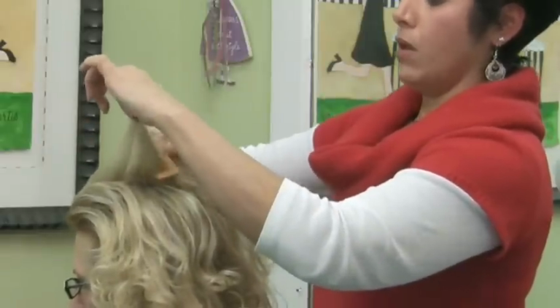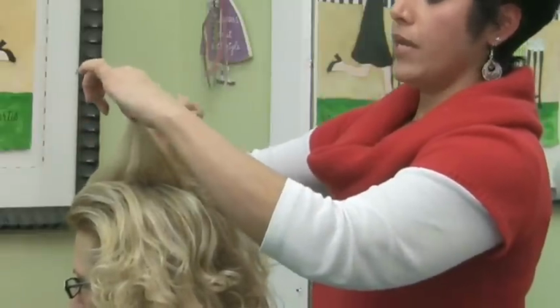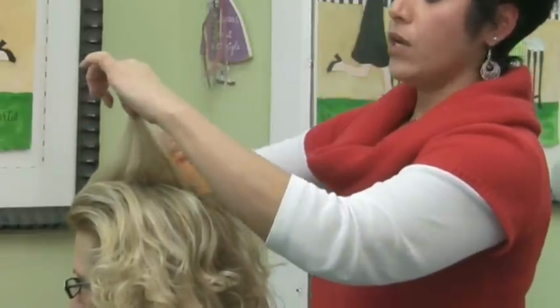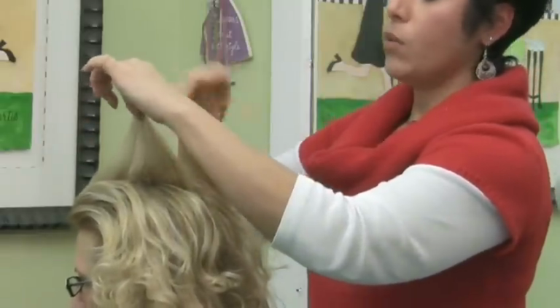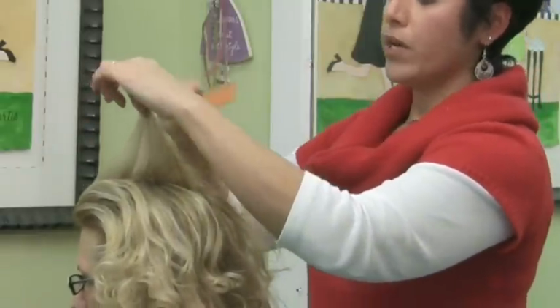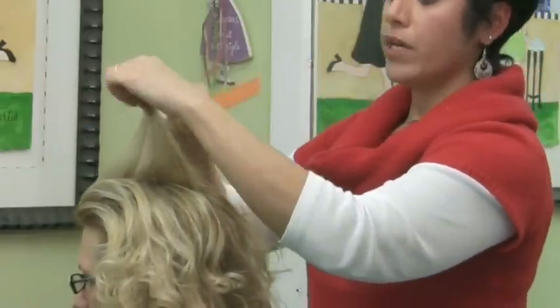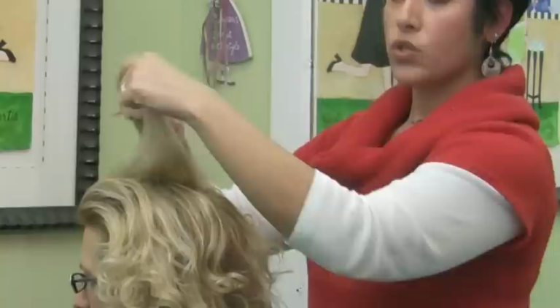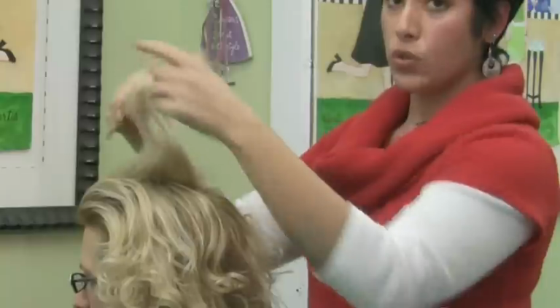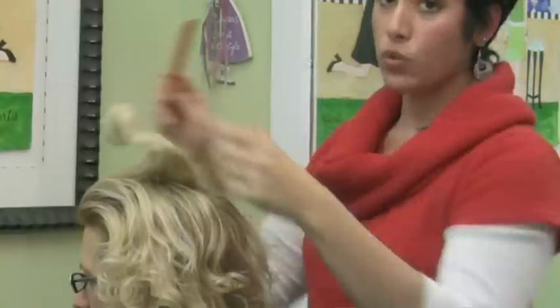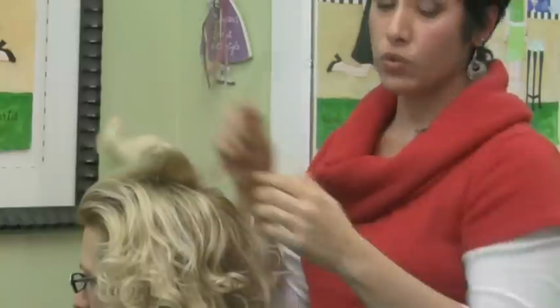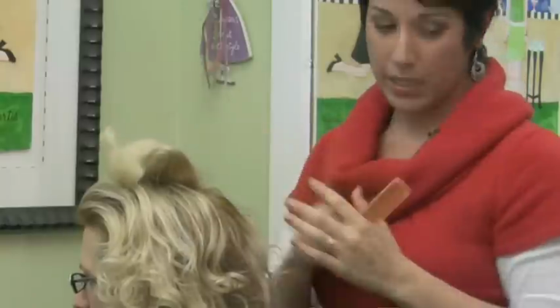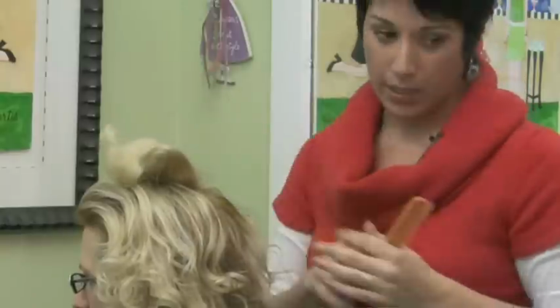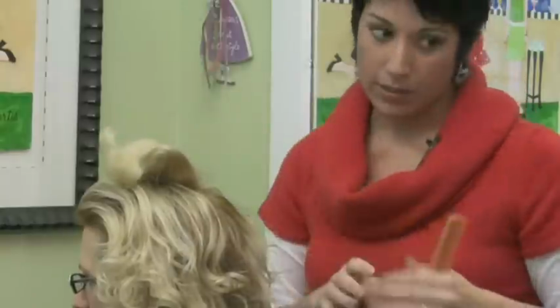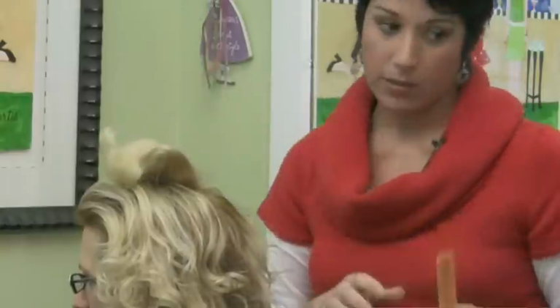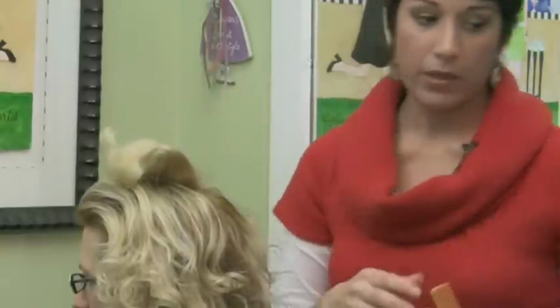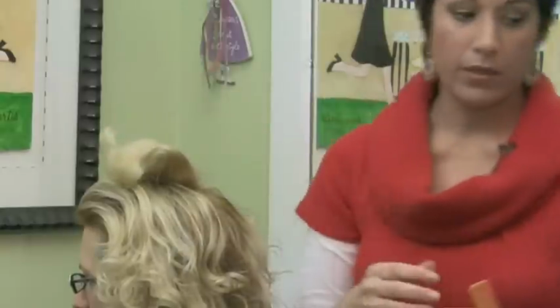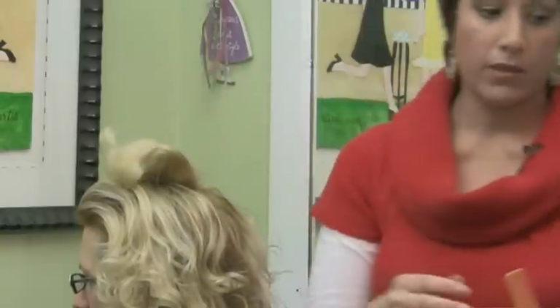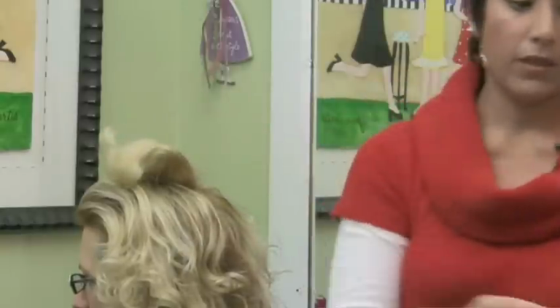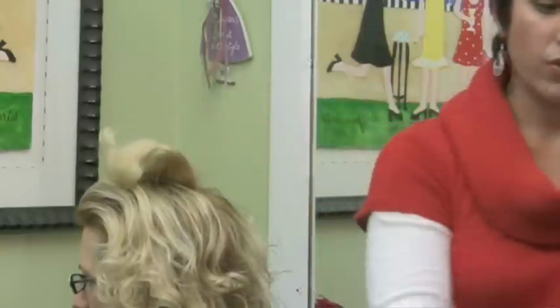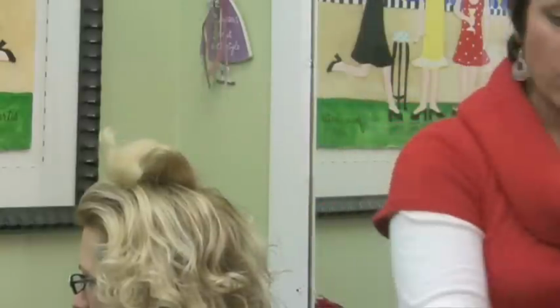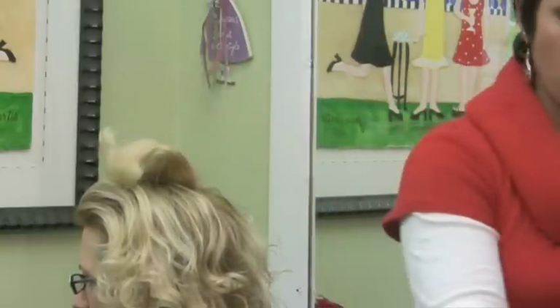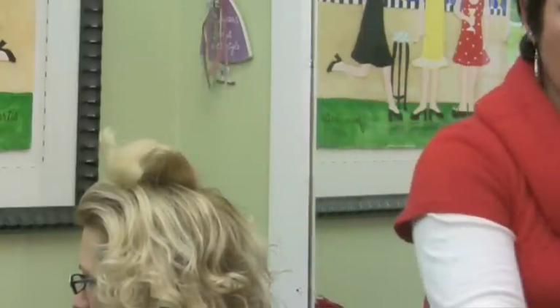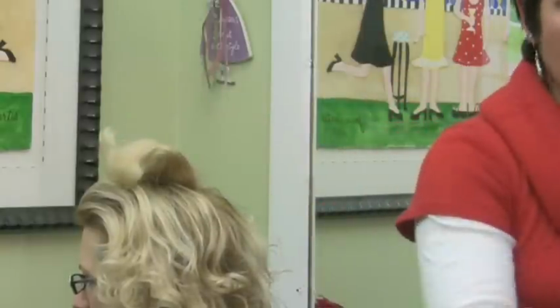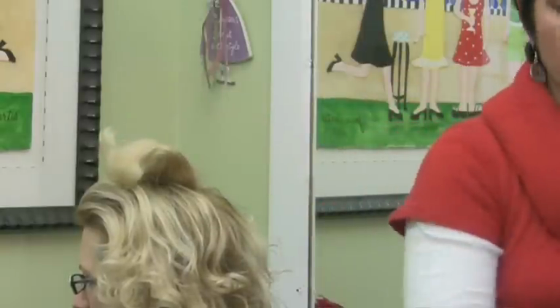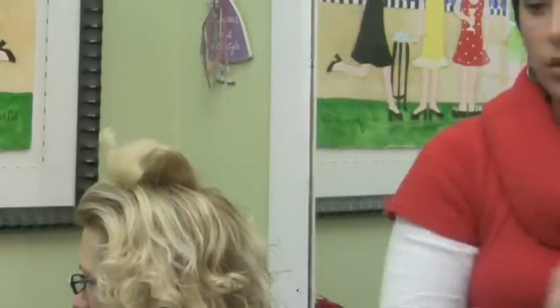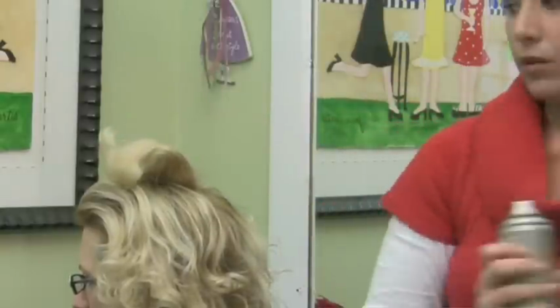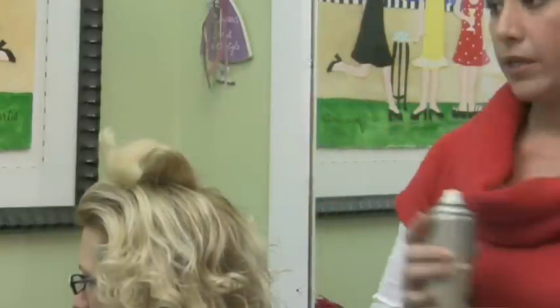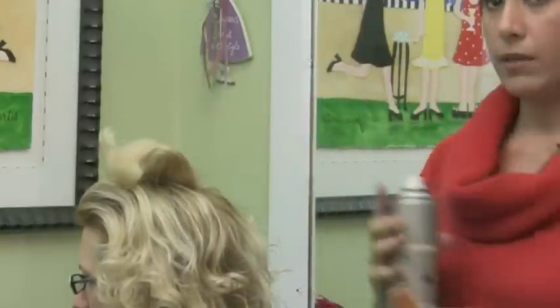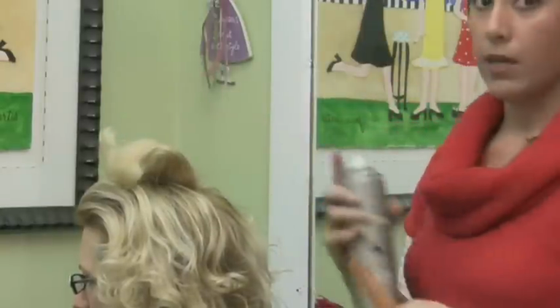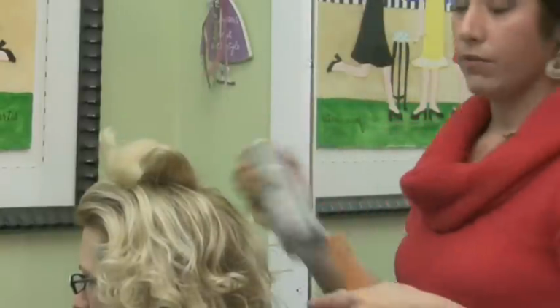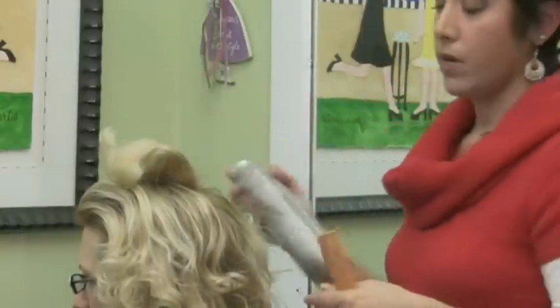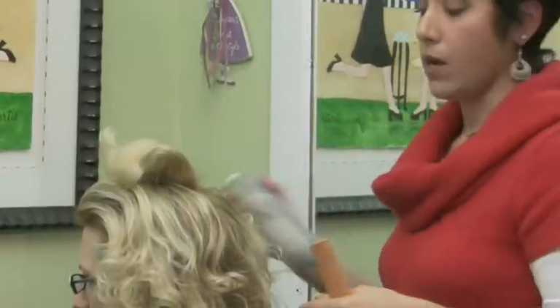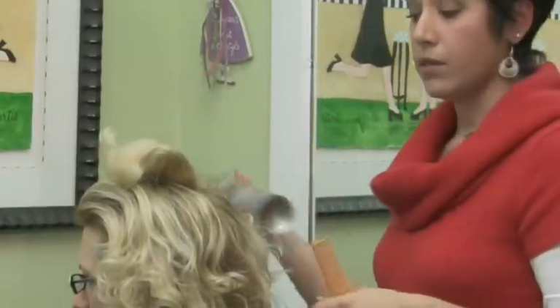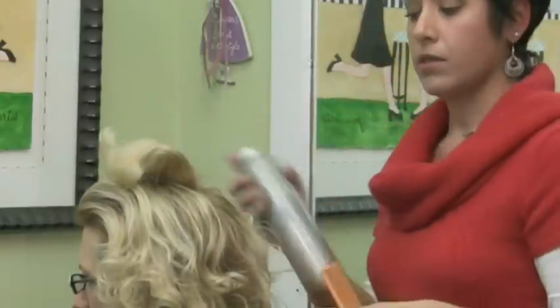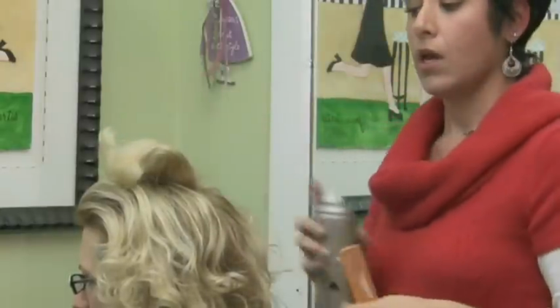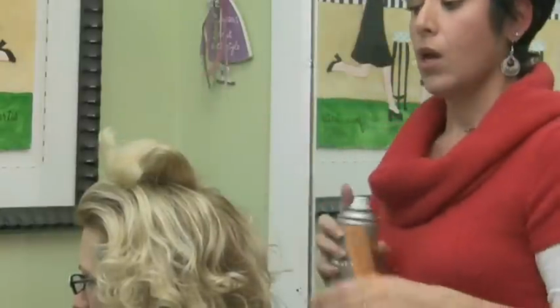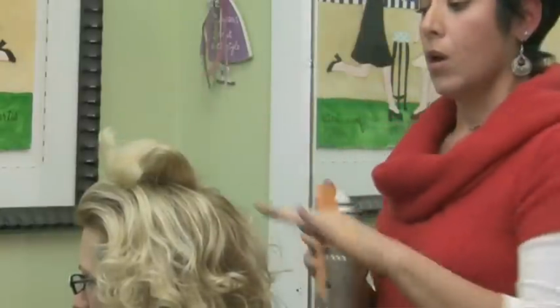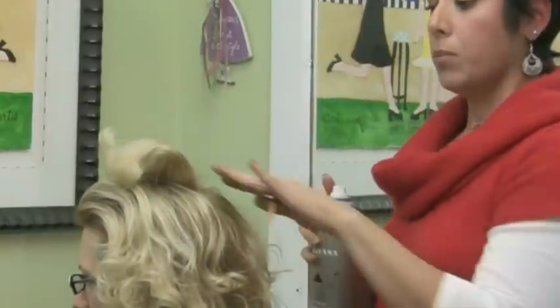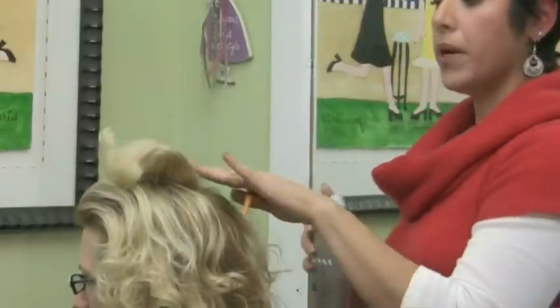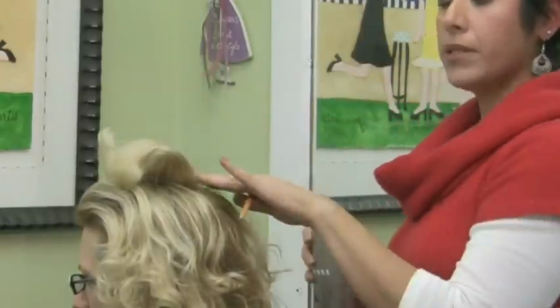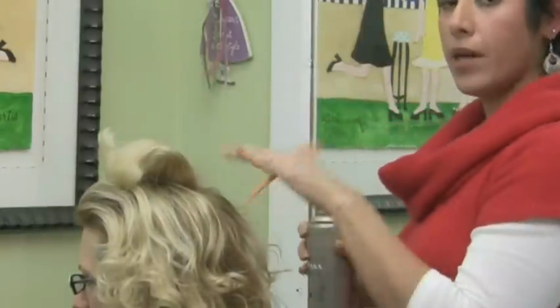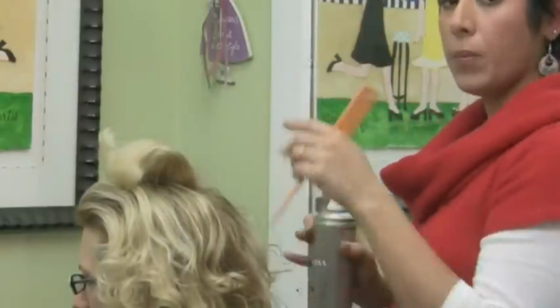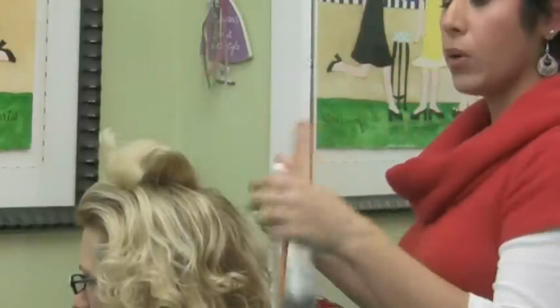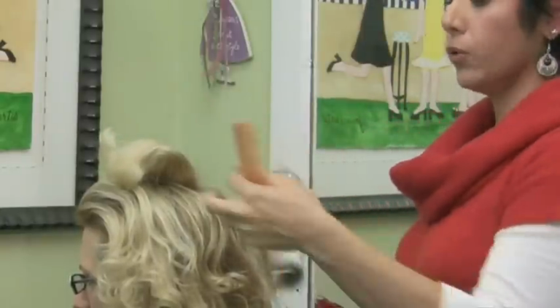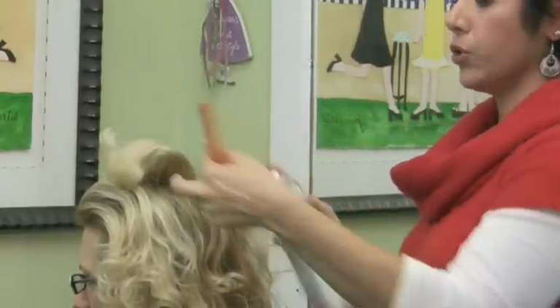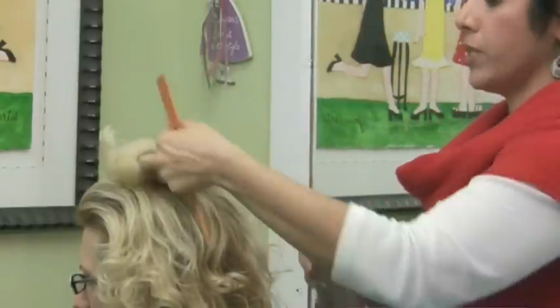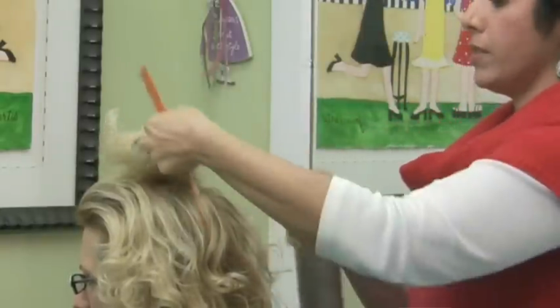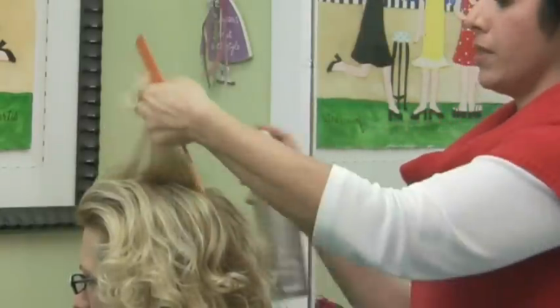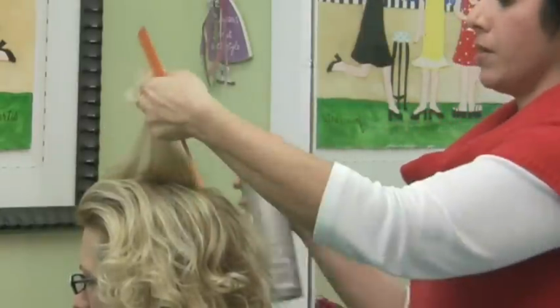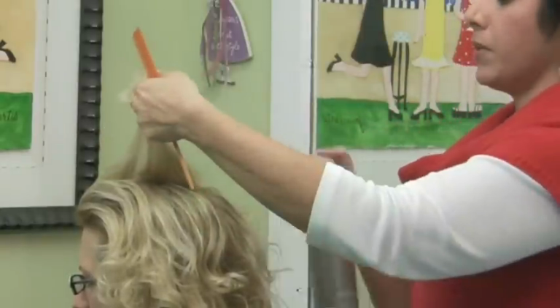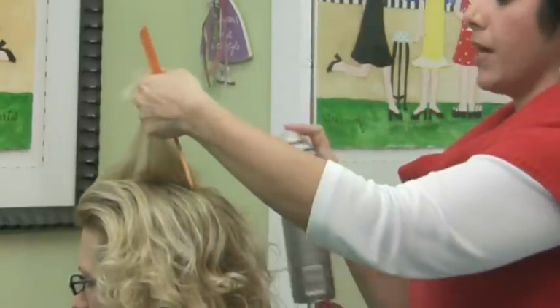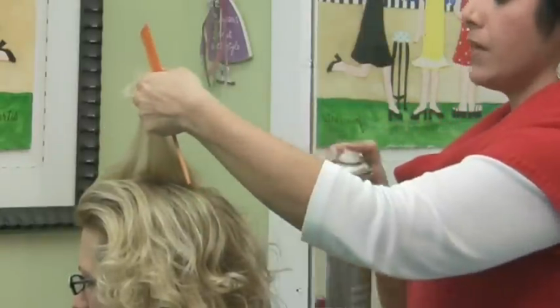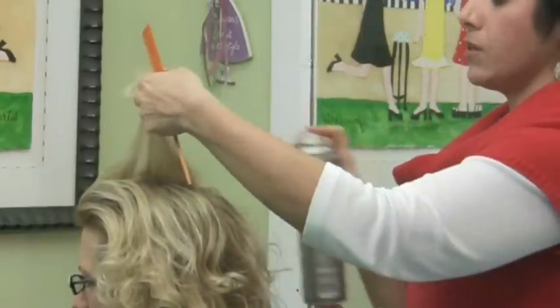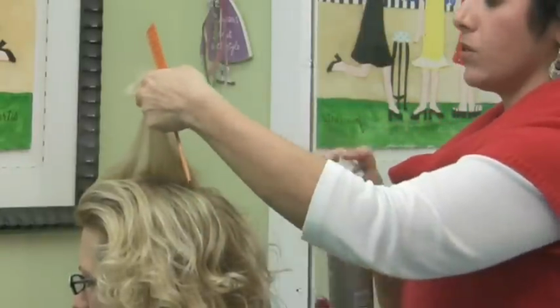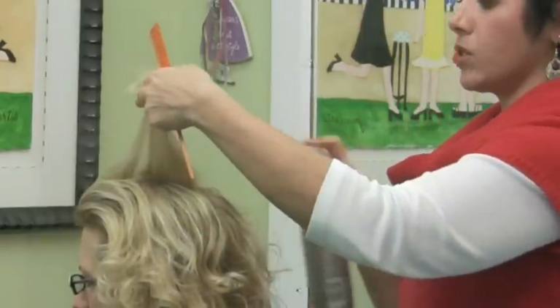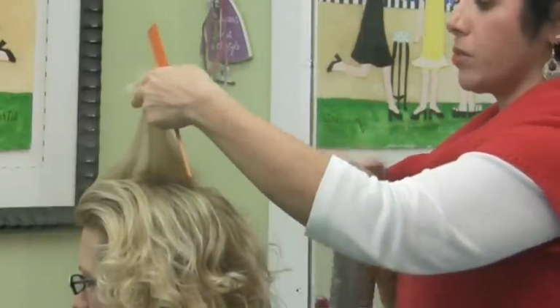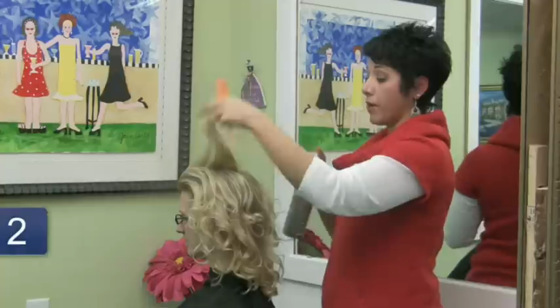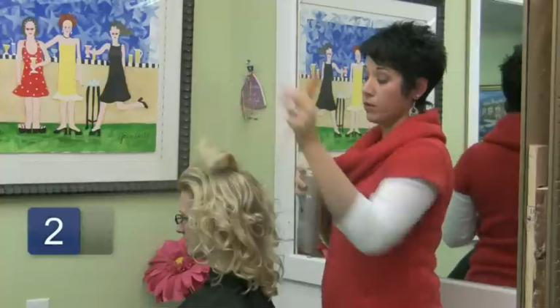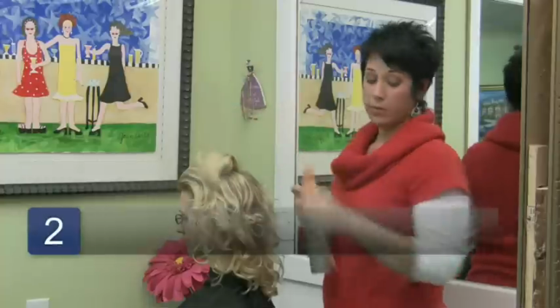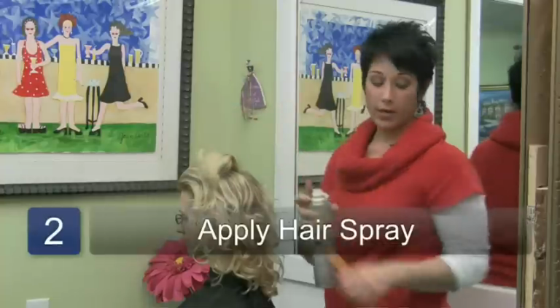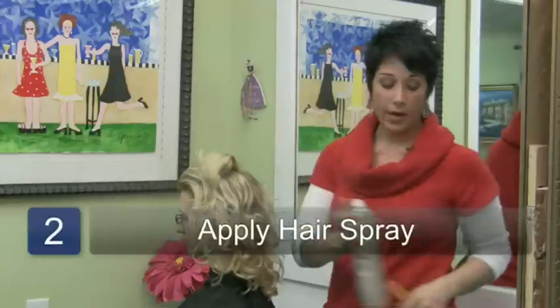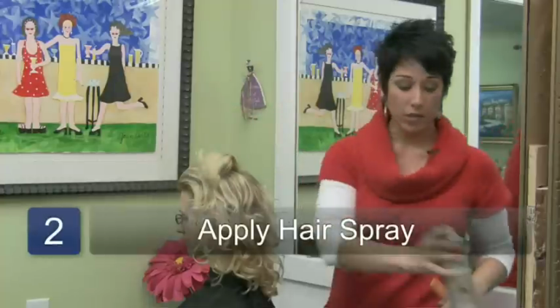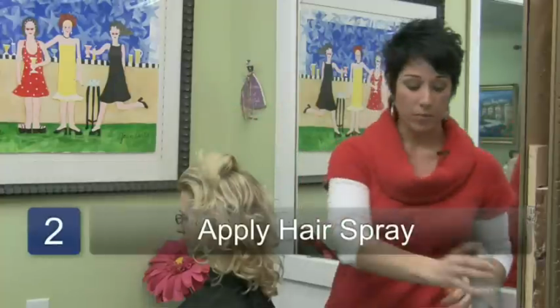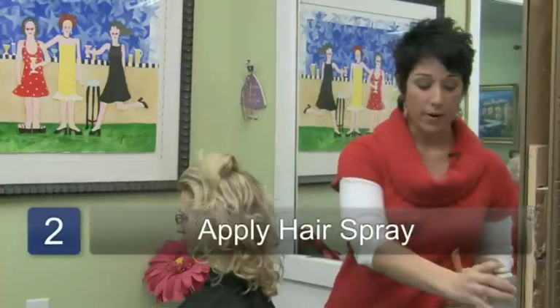Now, you don't want to get too teased, because if so, you can get a lot of knots. But to help hold your teasing in place, you can spray a little bit of hair spray.